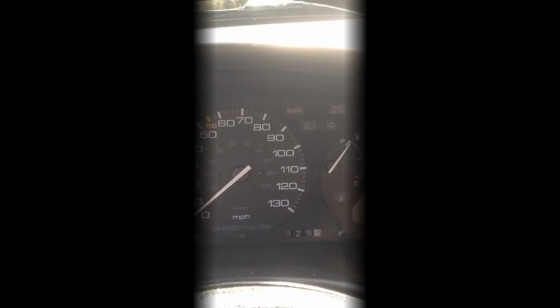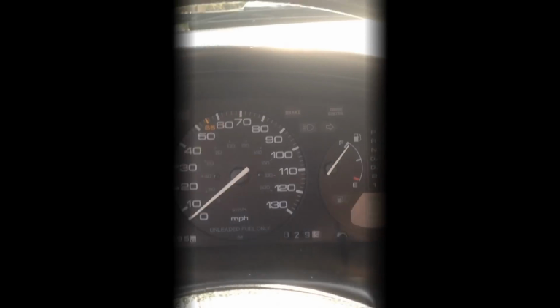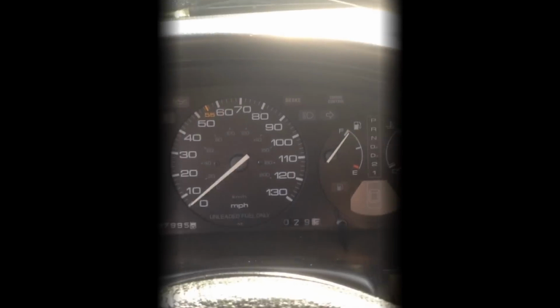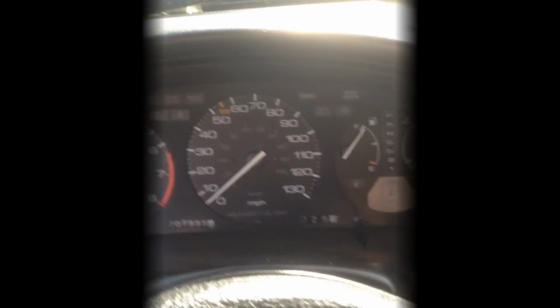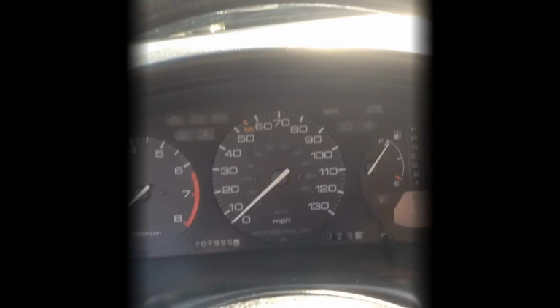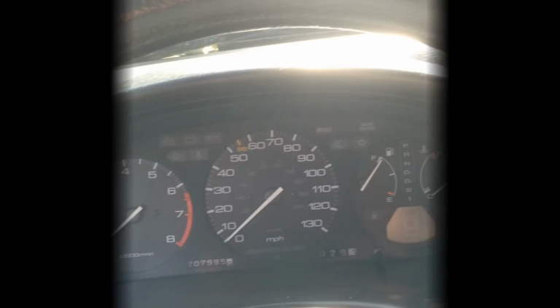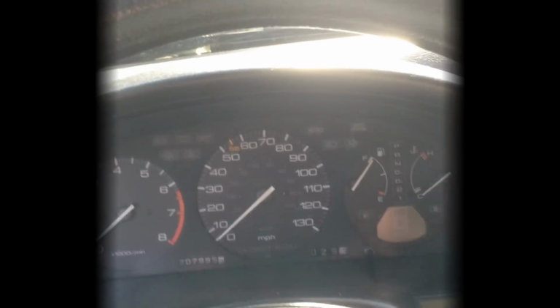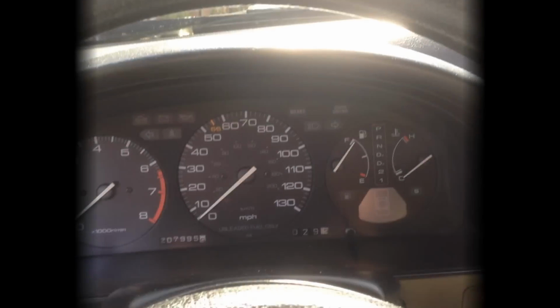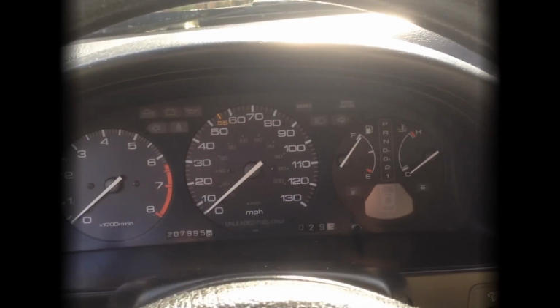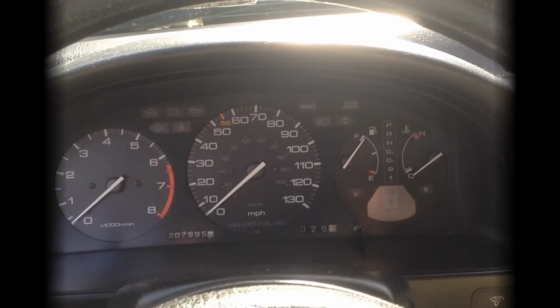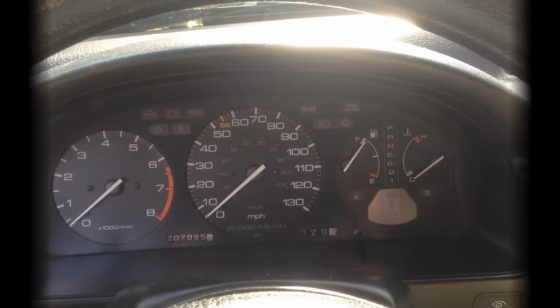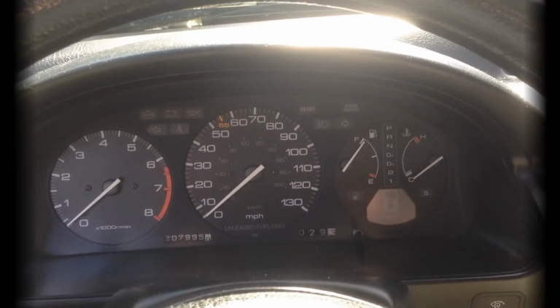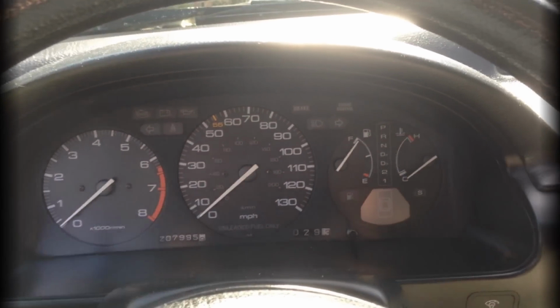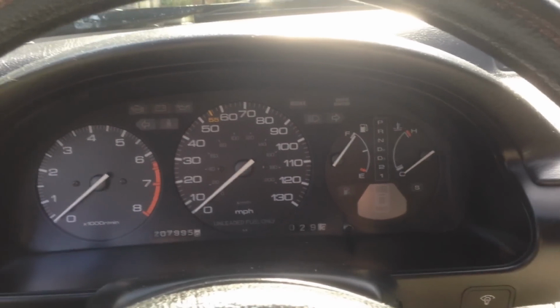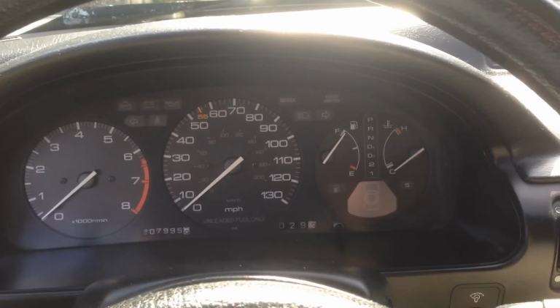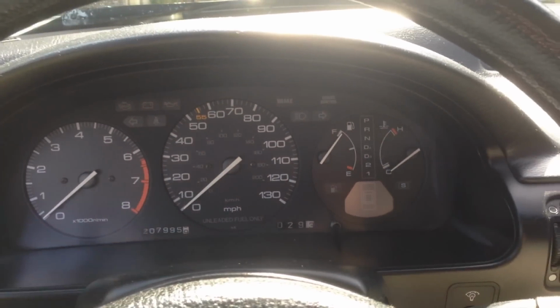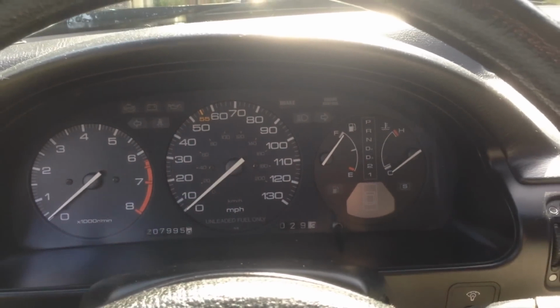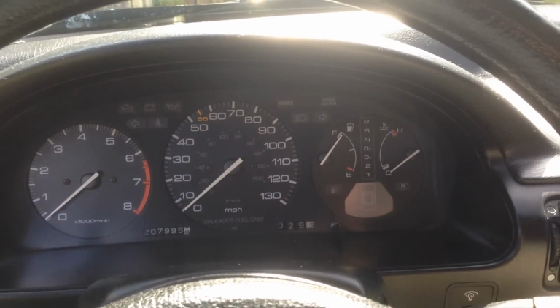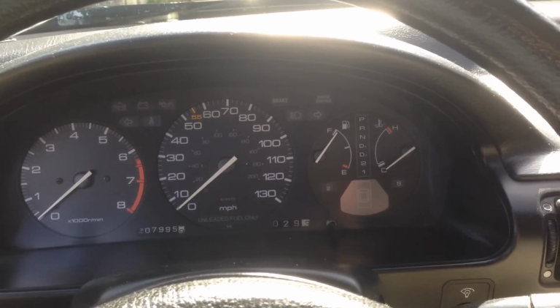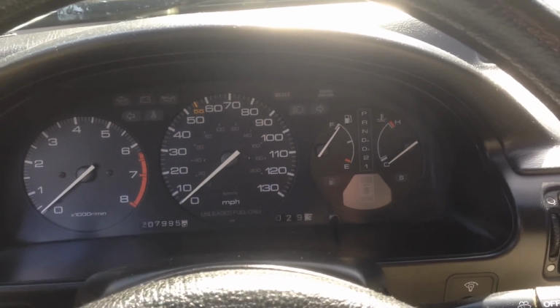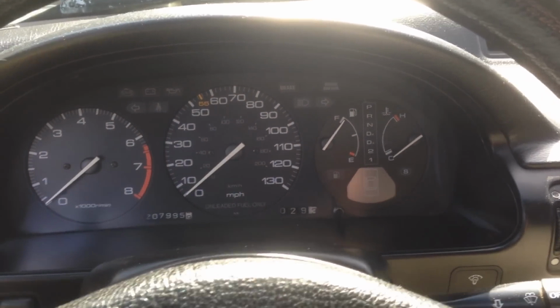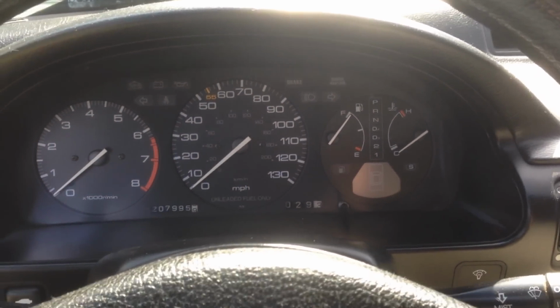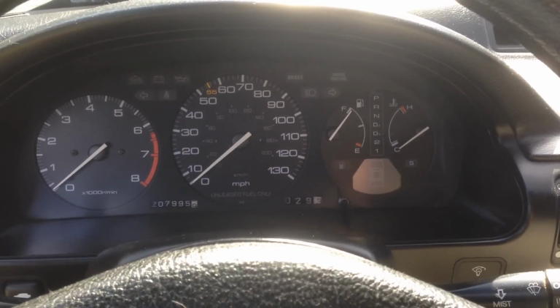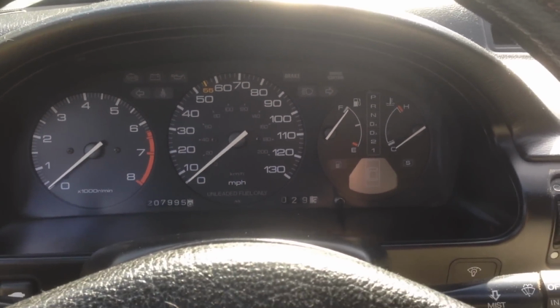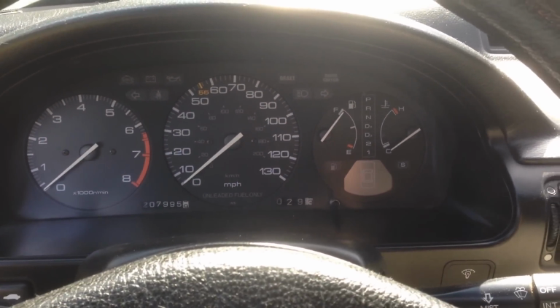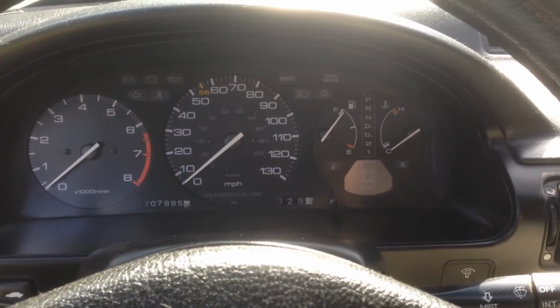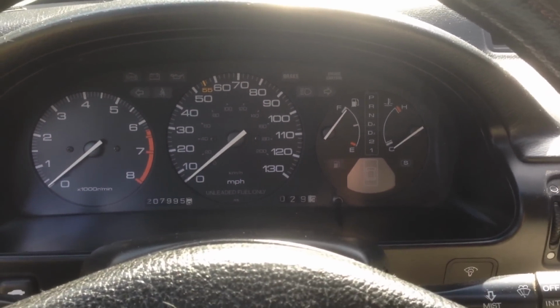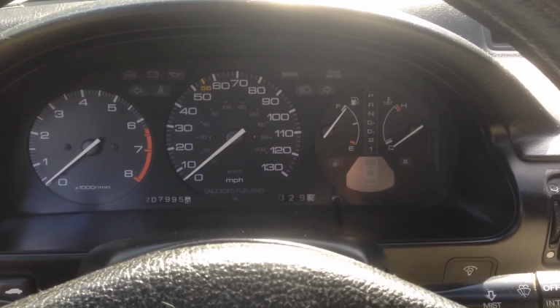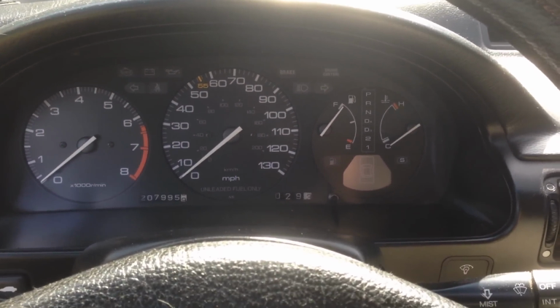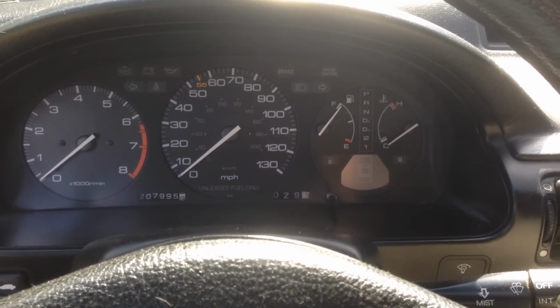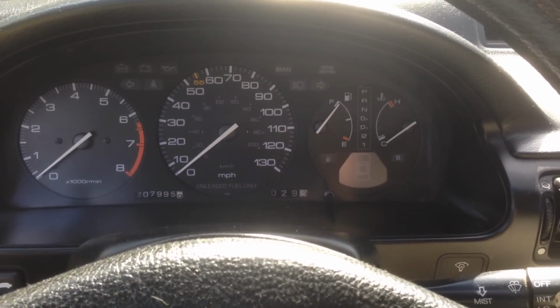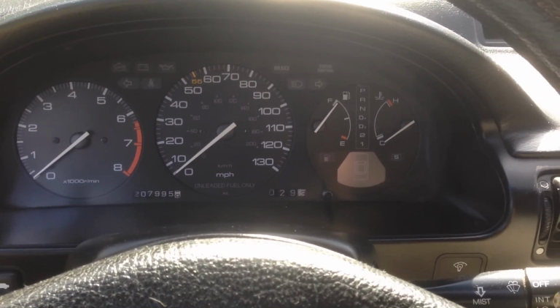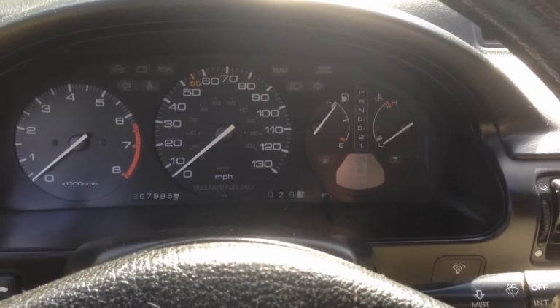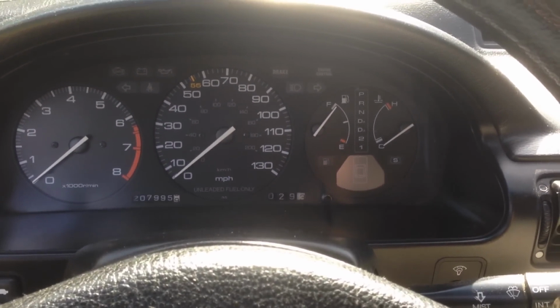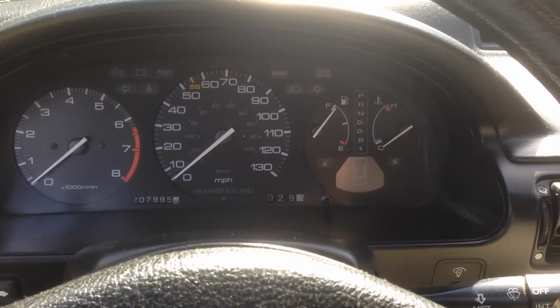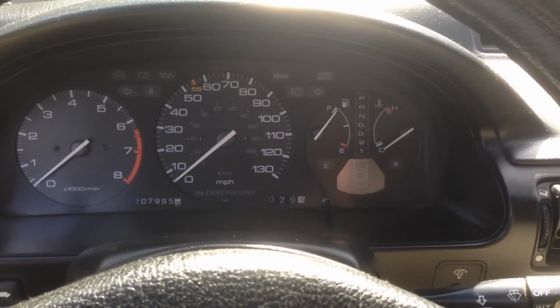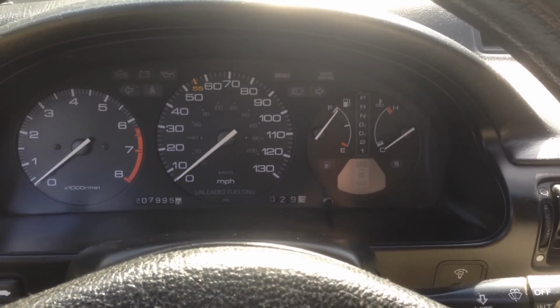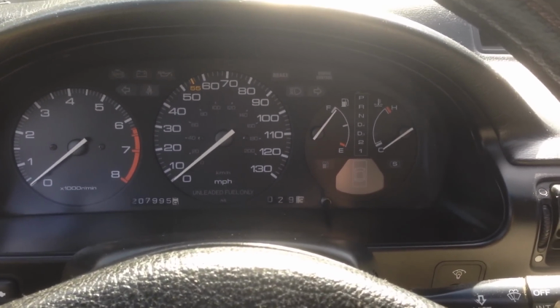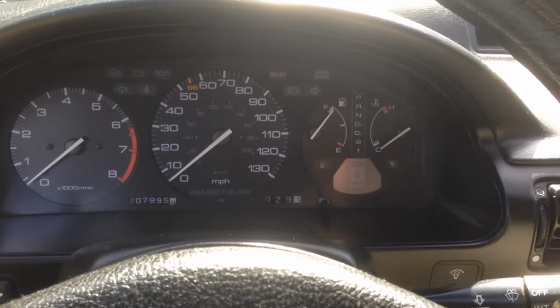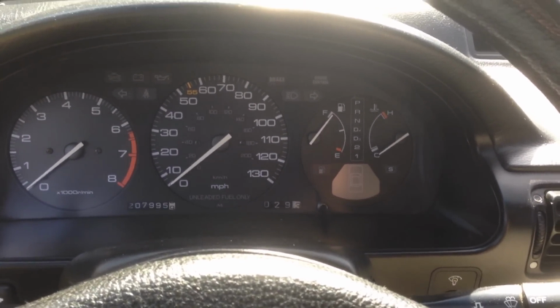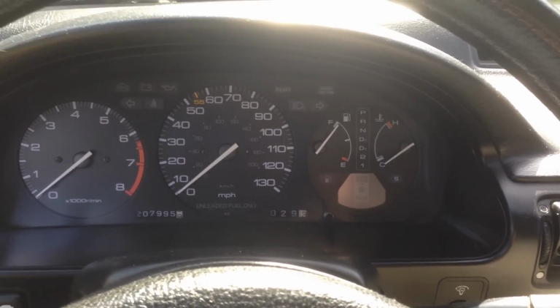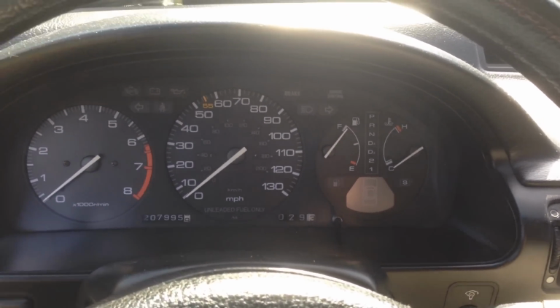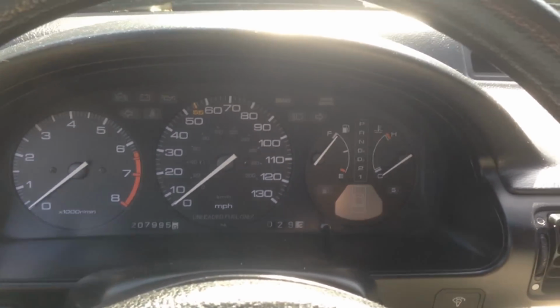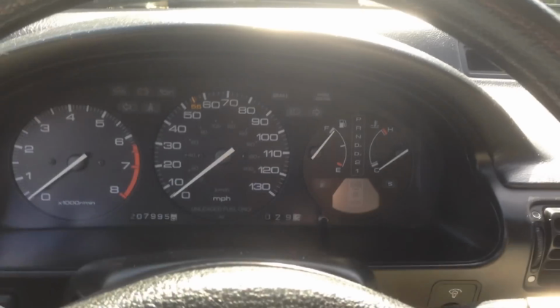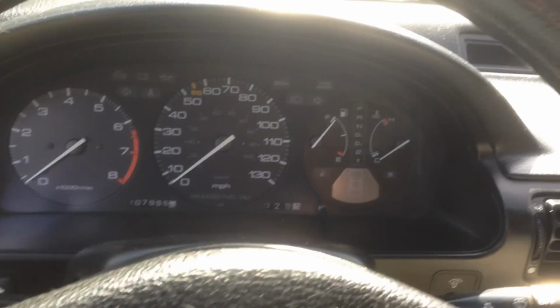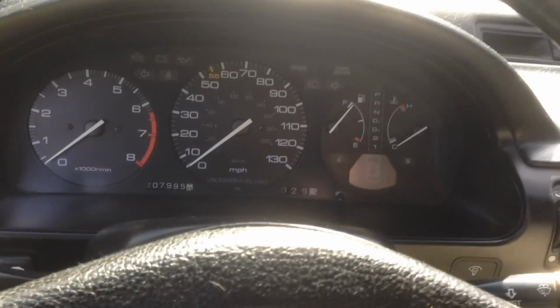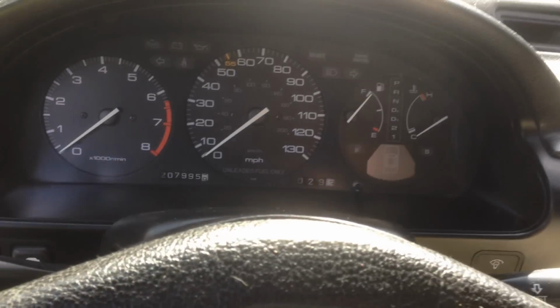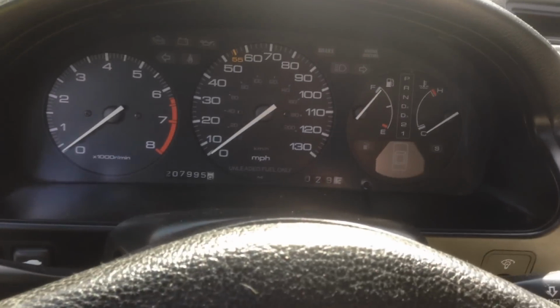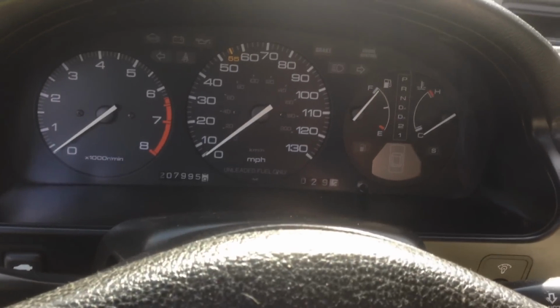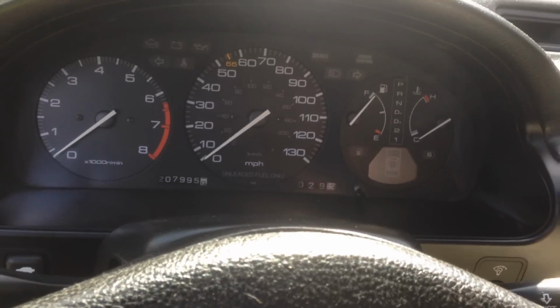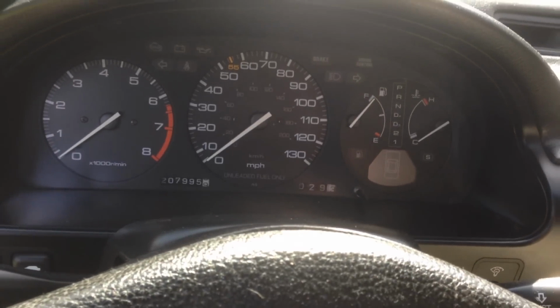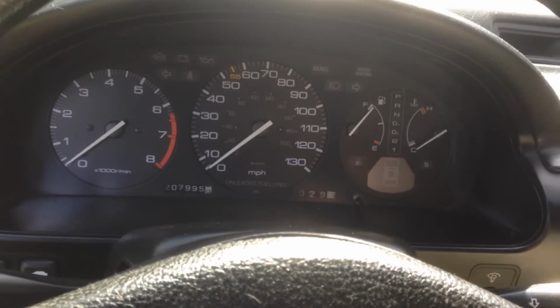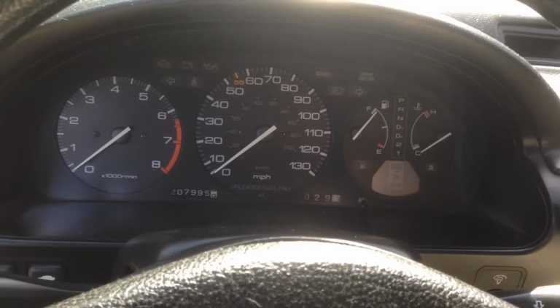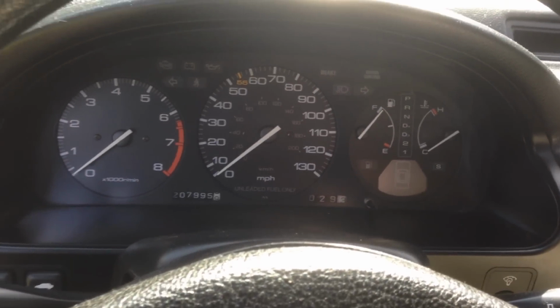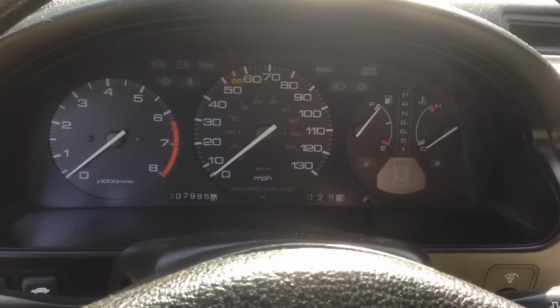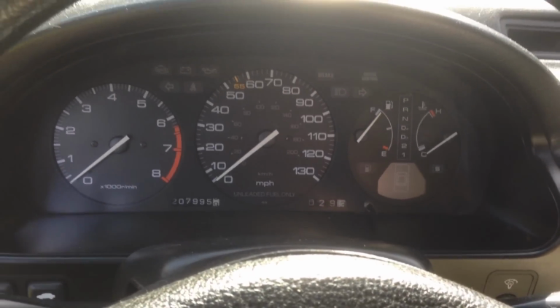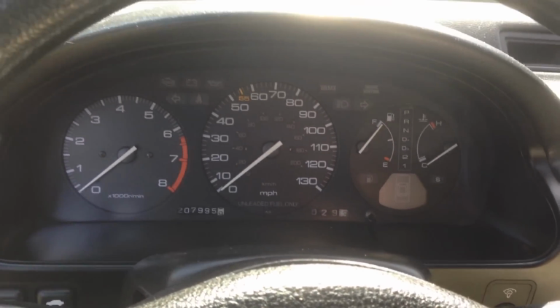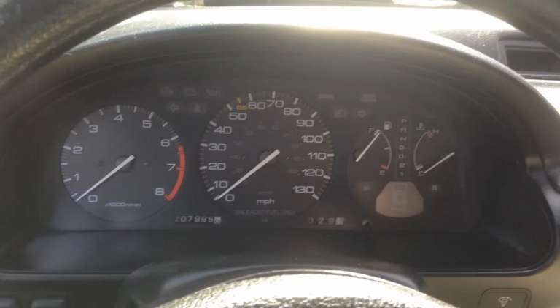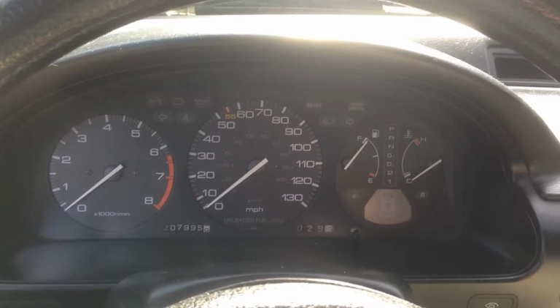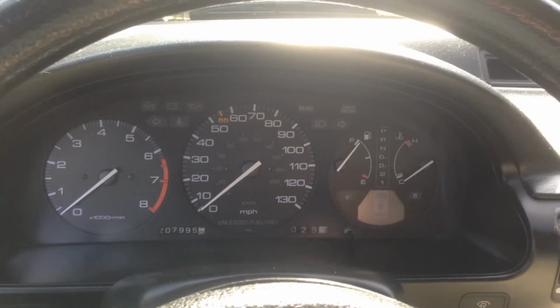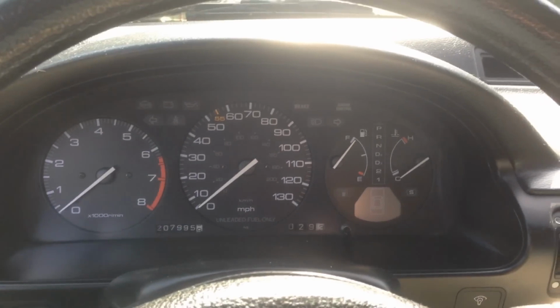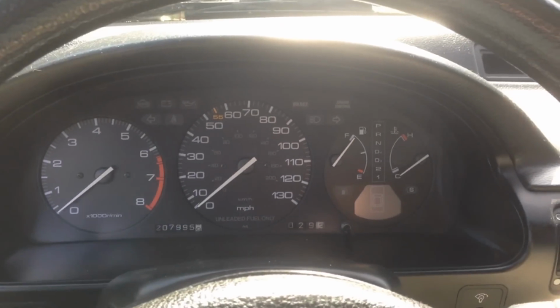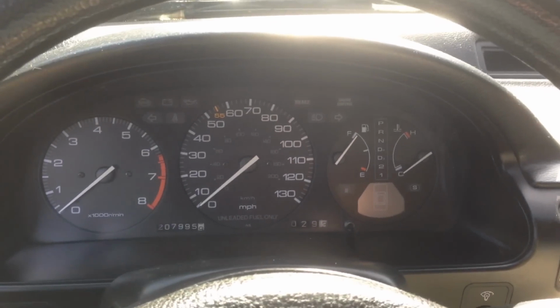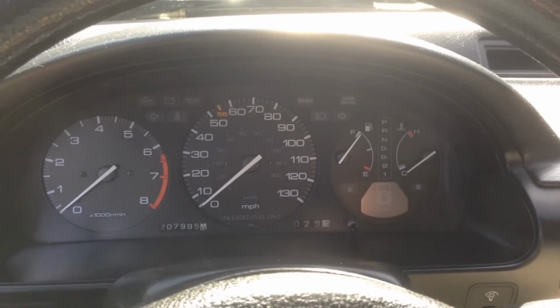Hello YouTube. In this video we're going to talk about how to test and troubleshoot your vehicle speed sensor.